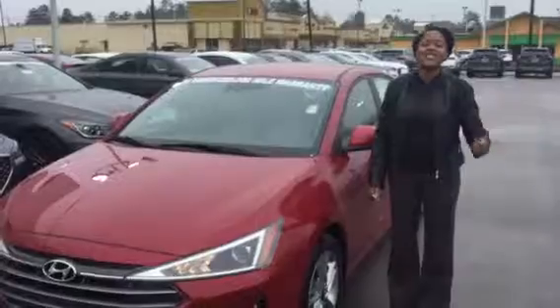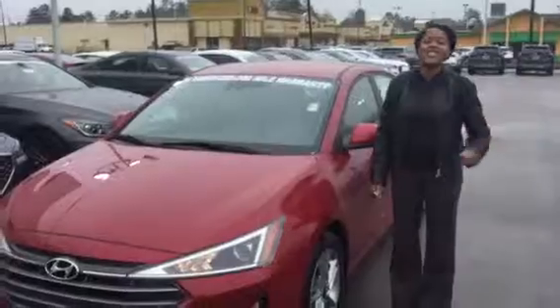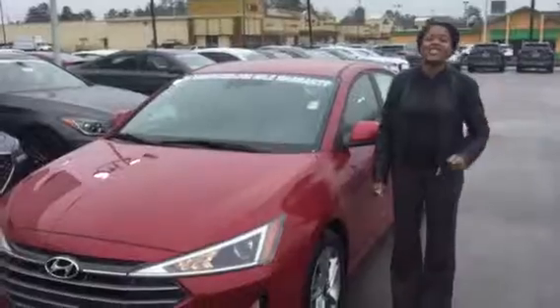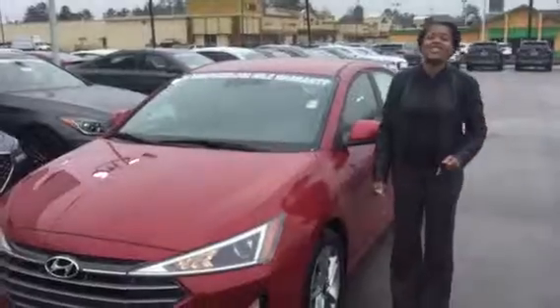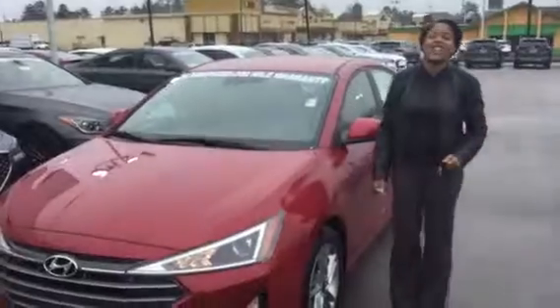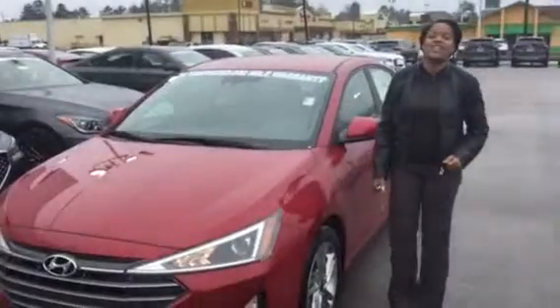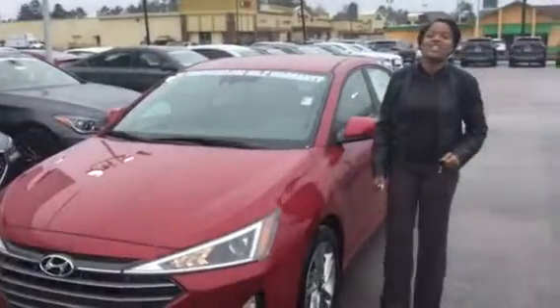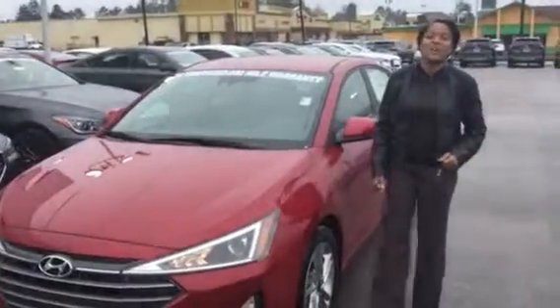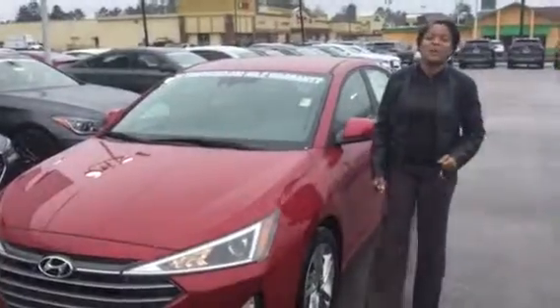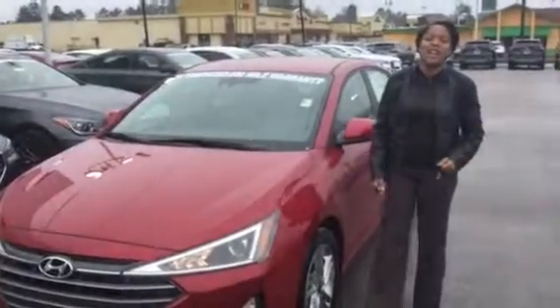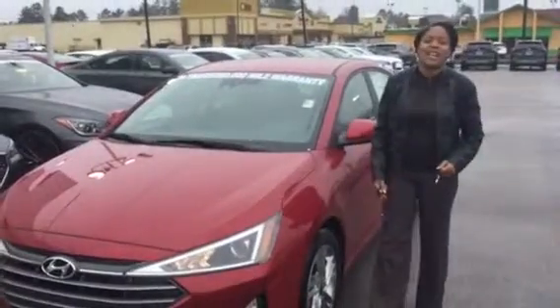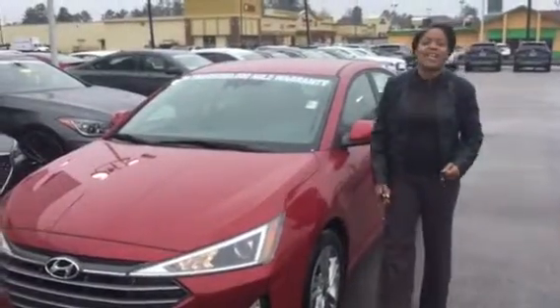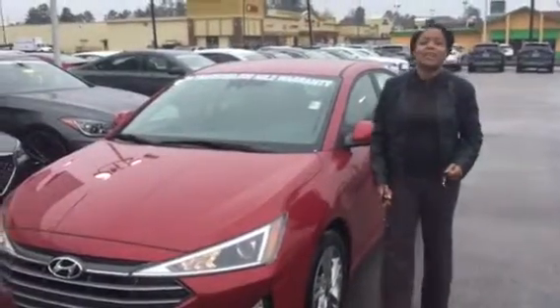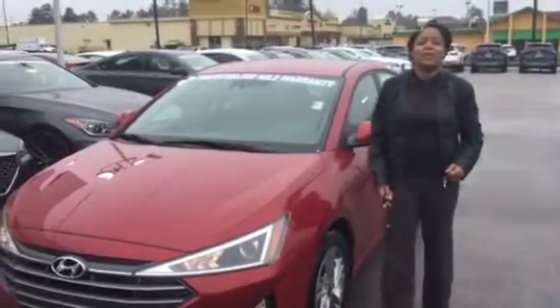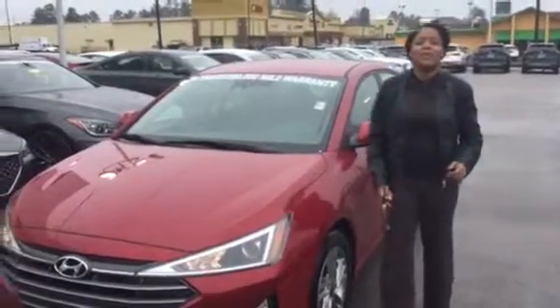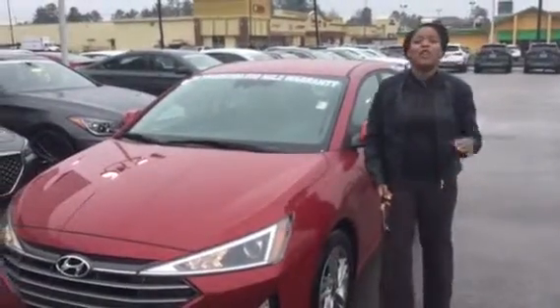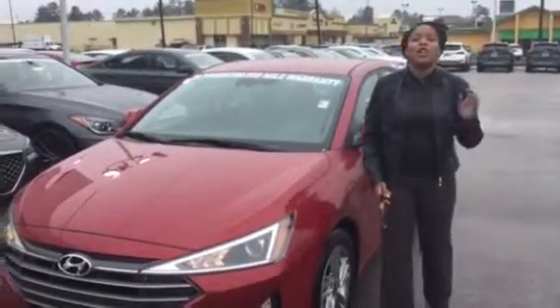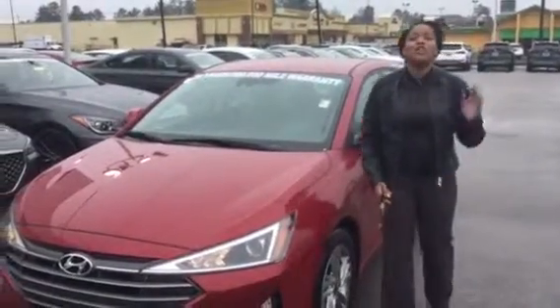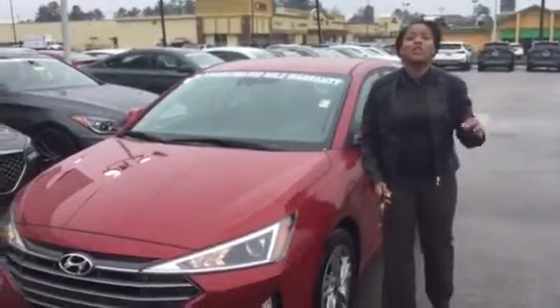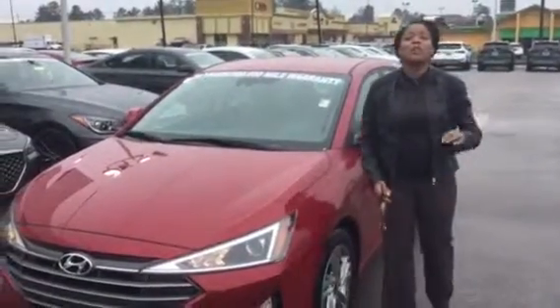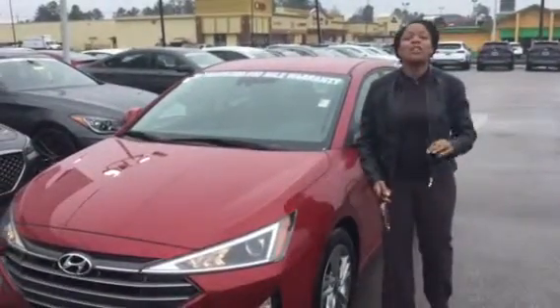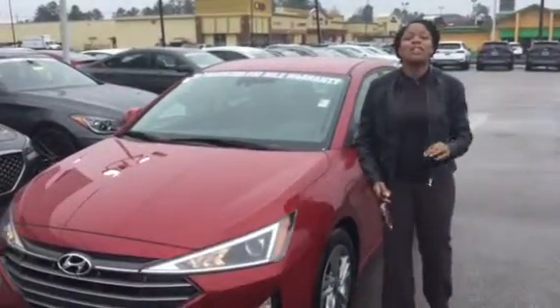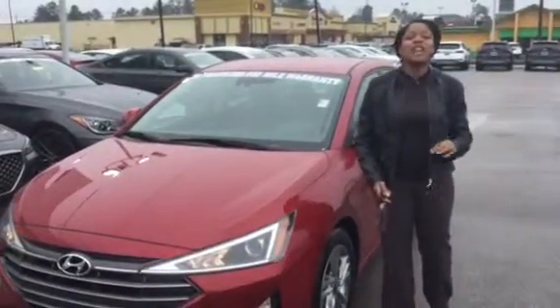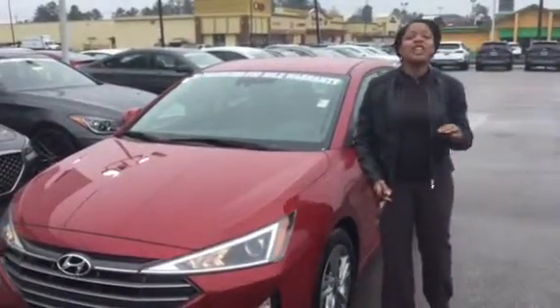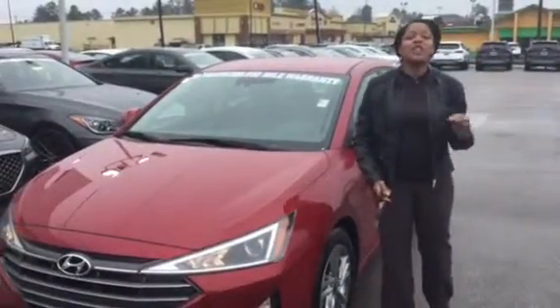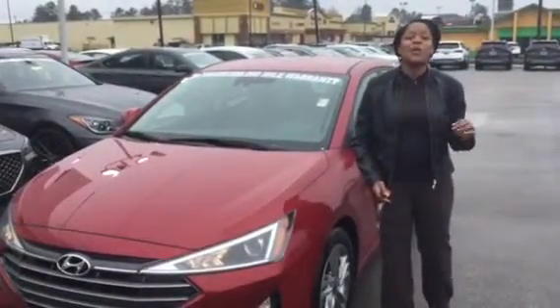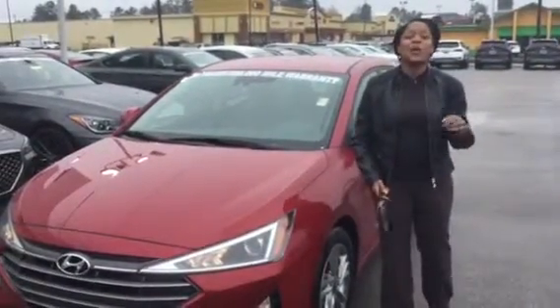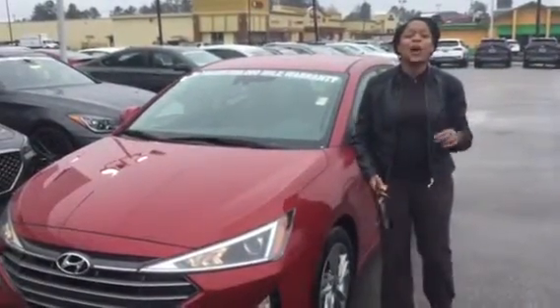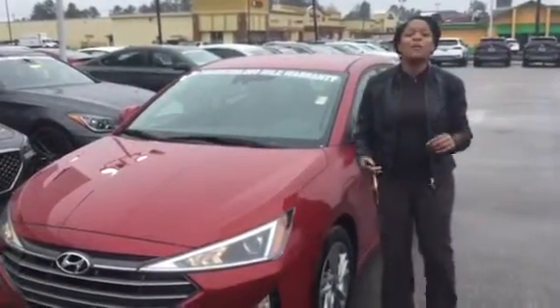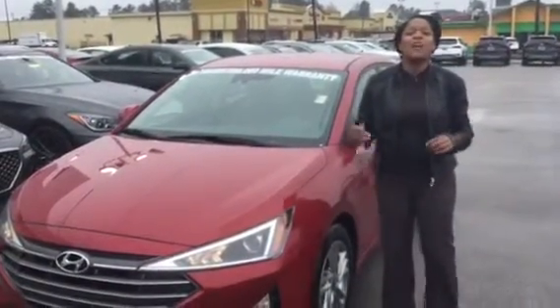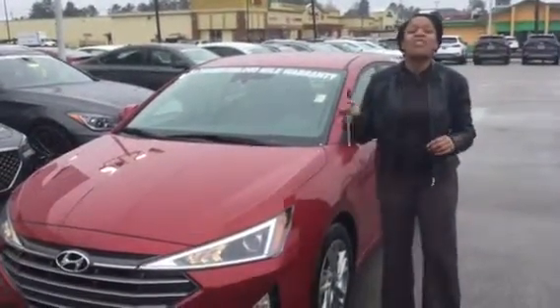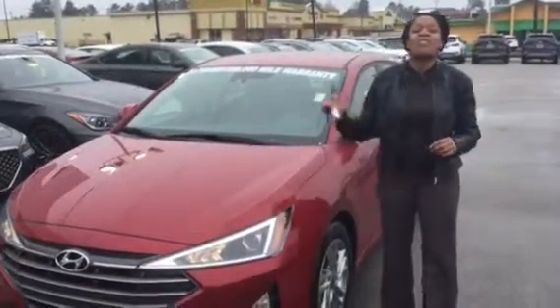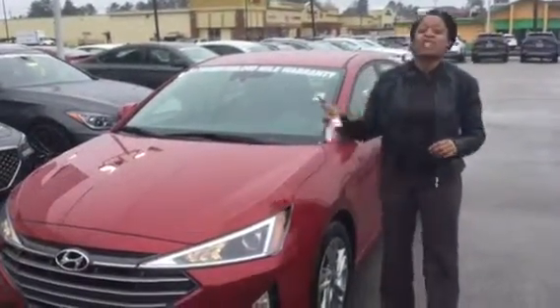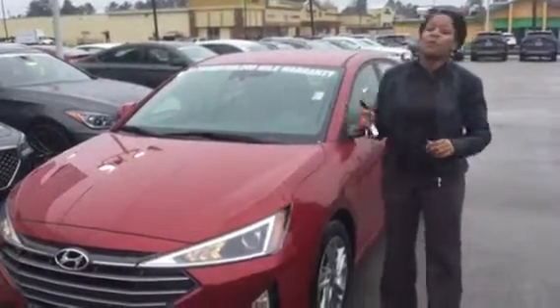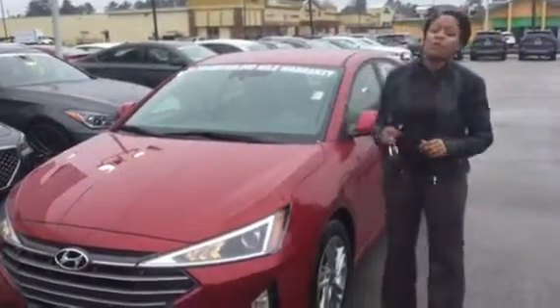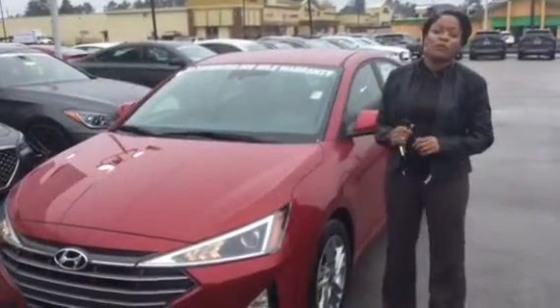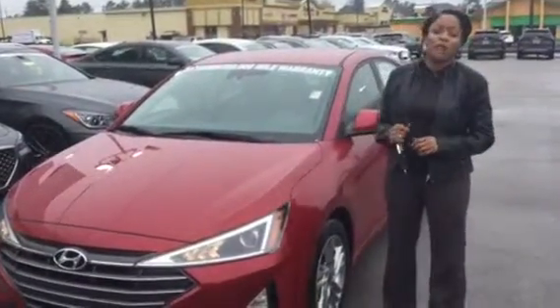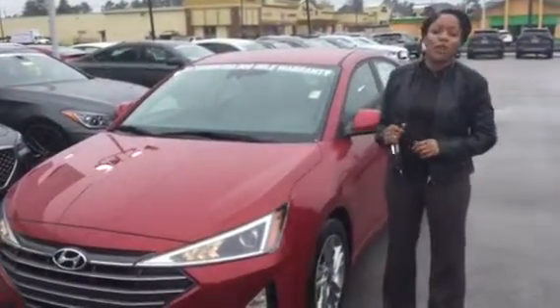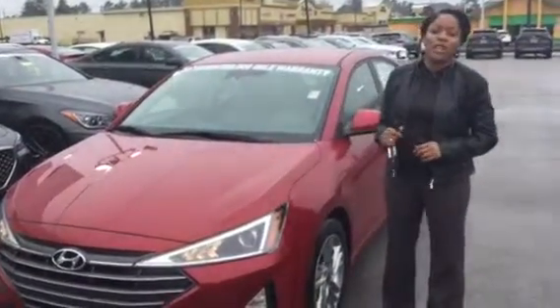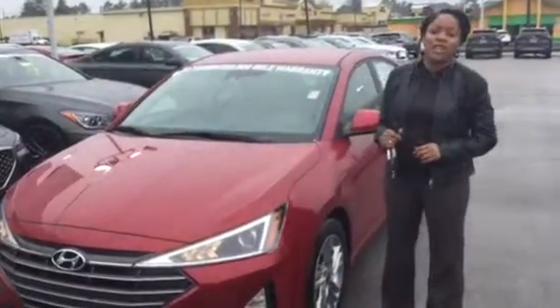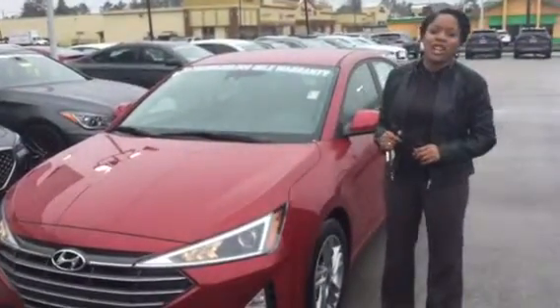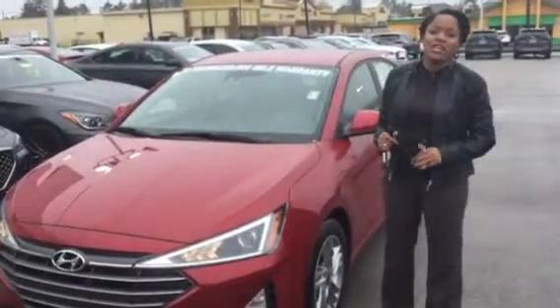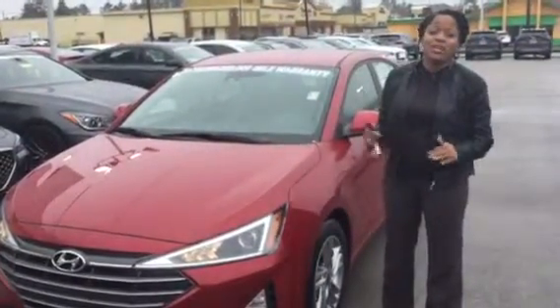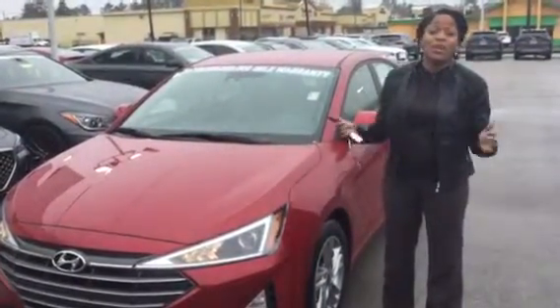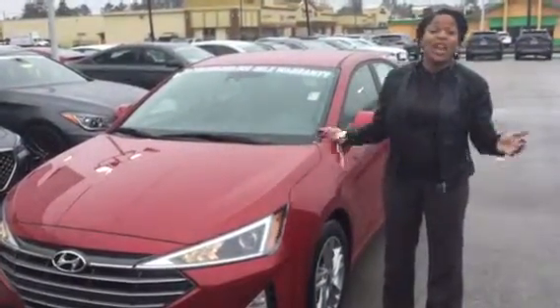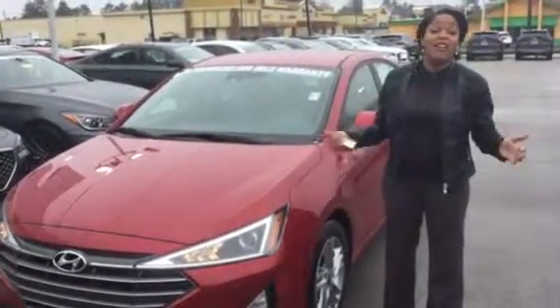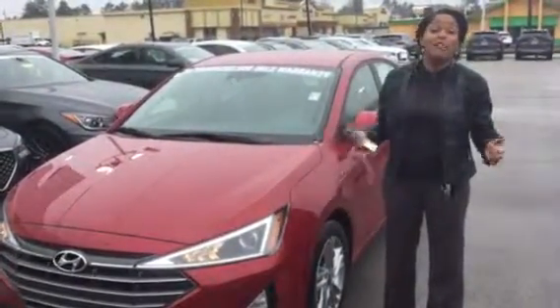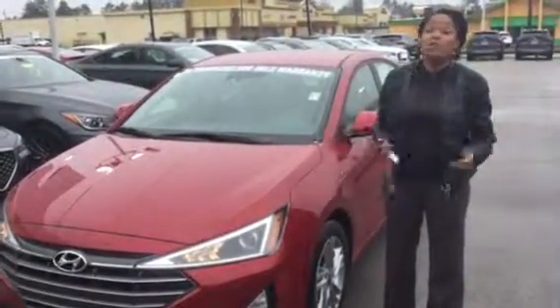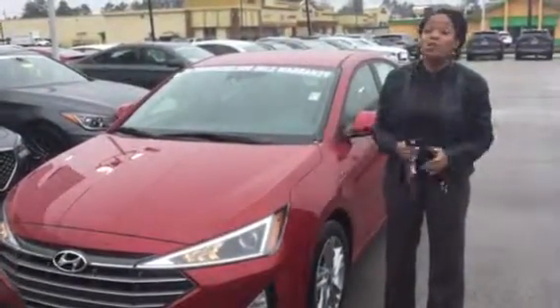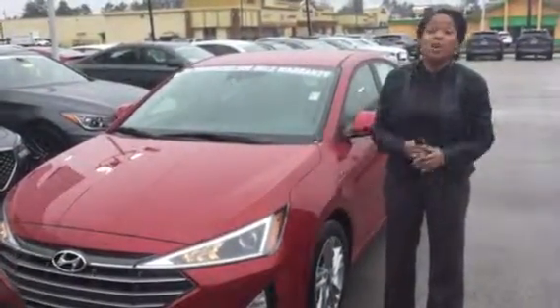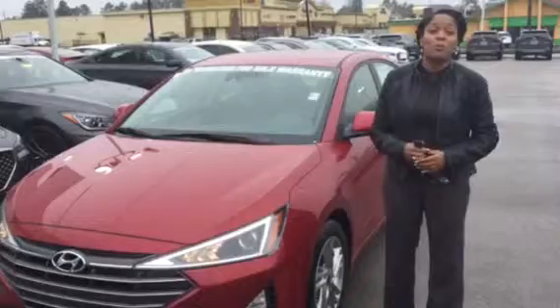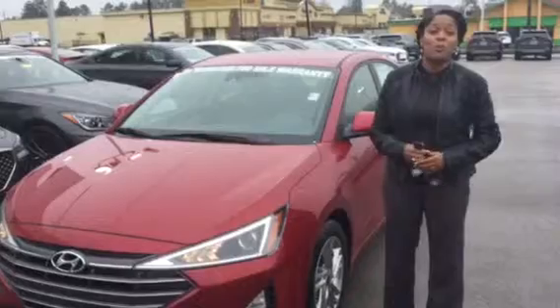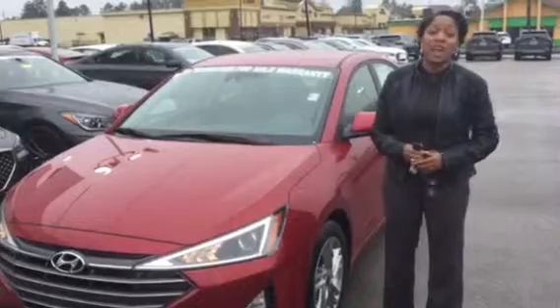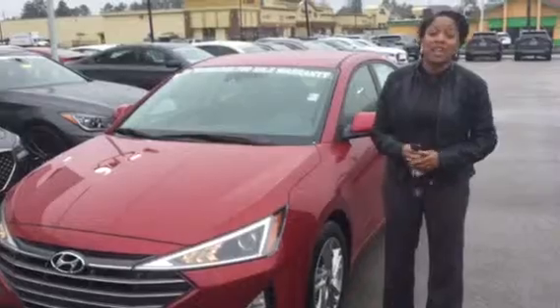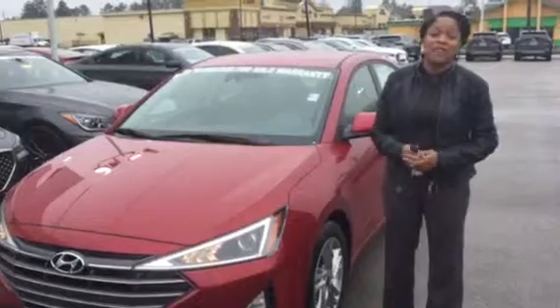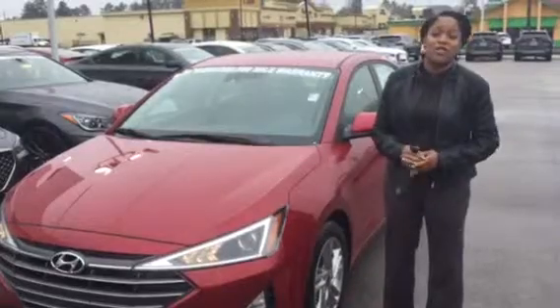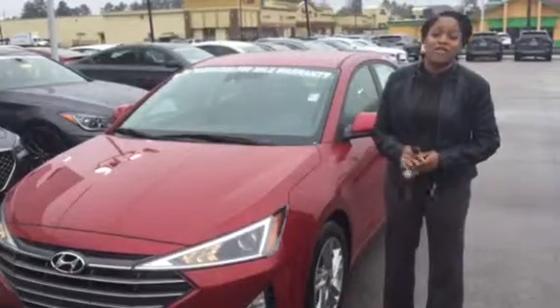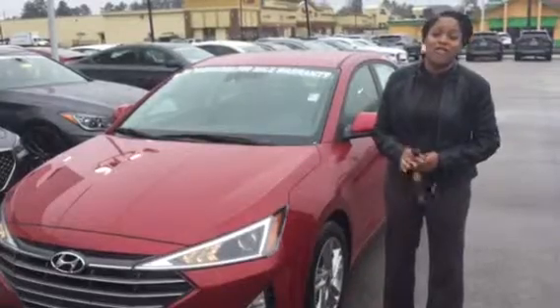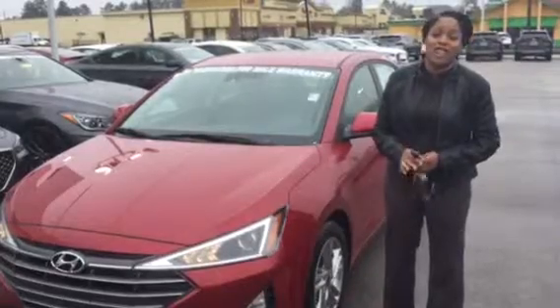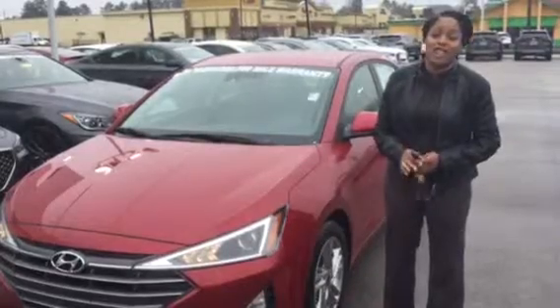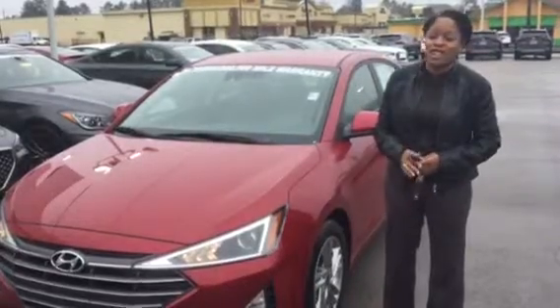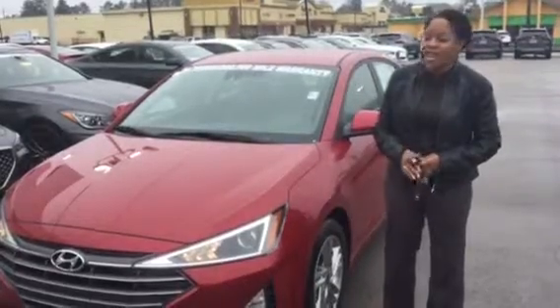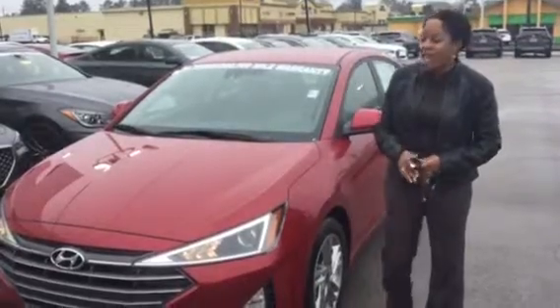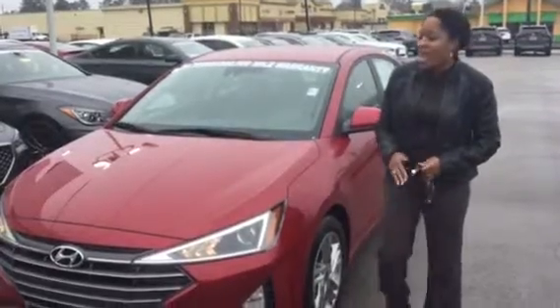Christina right here at Tamron Alden Hoover. Super excited you inquired about this beautiful Red Elantra — we have it pulled up right here for you to take a look at.